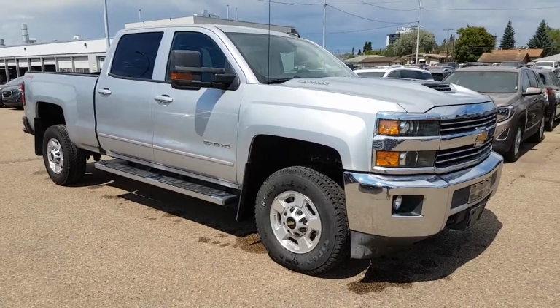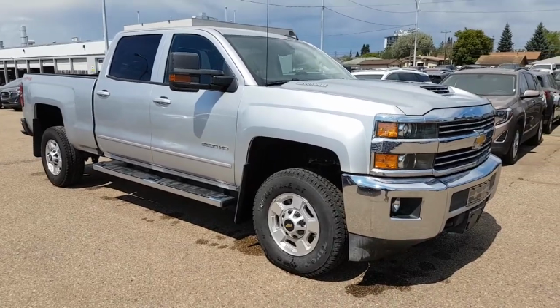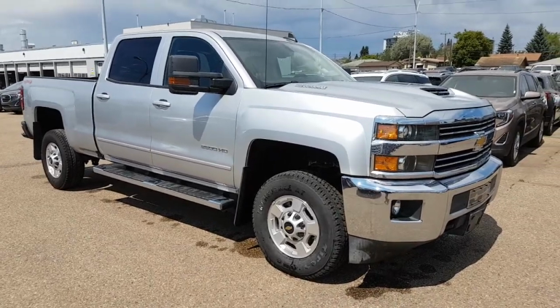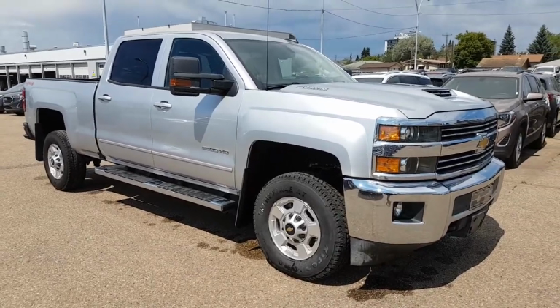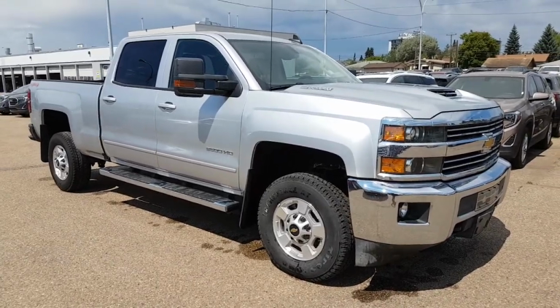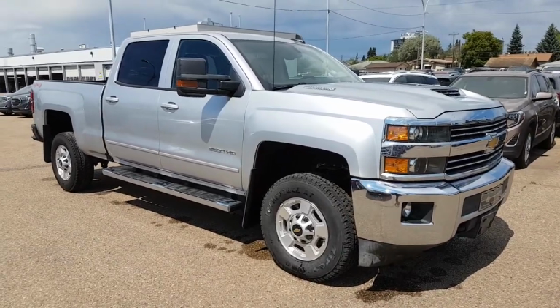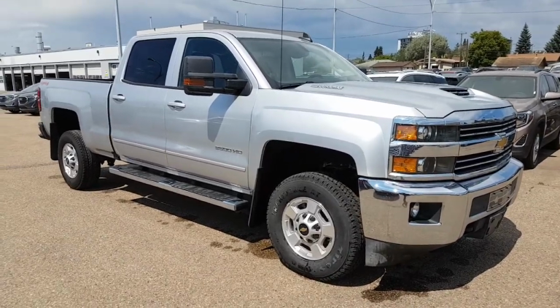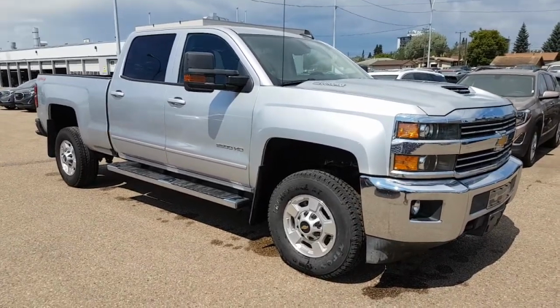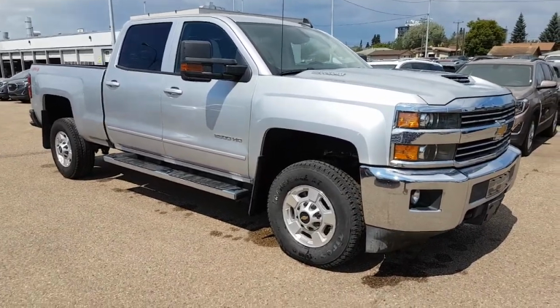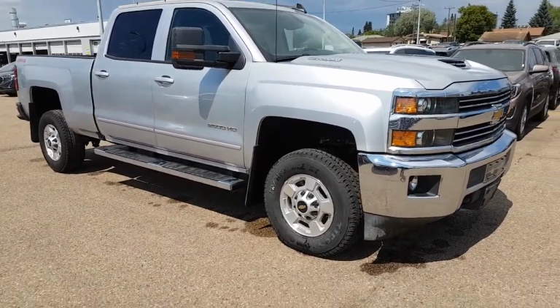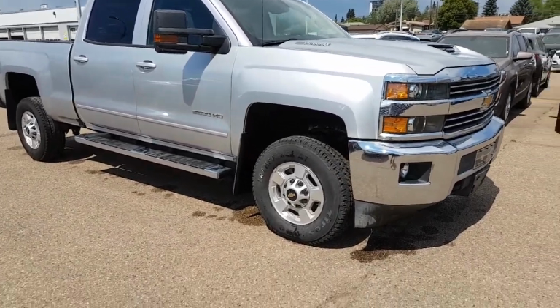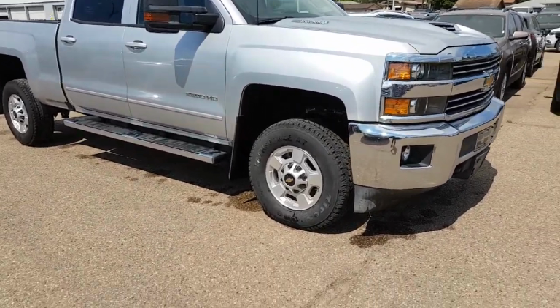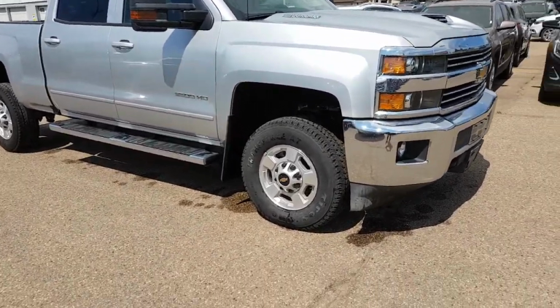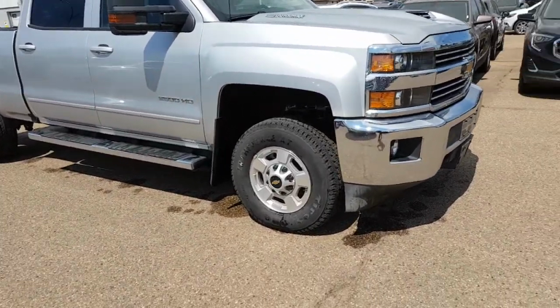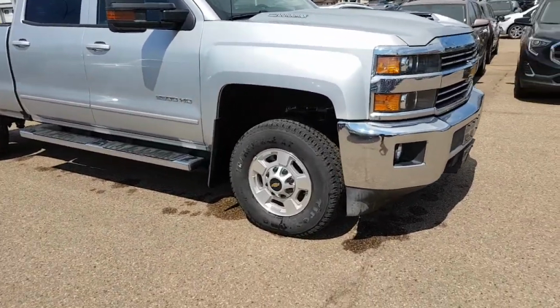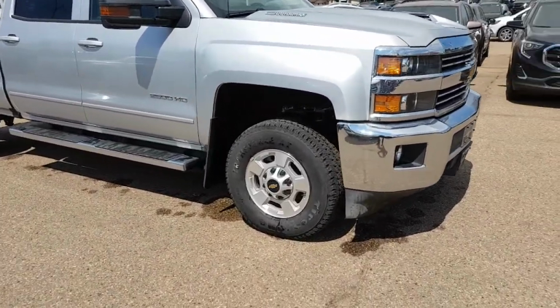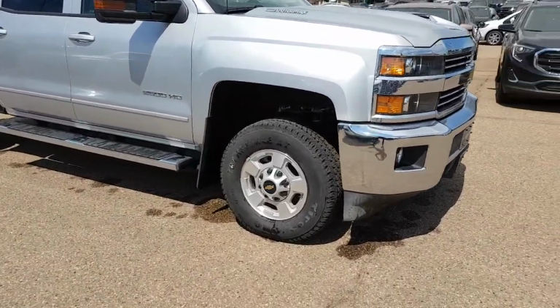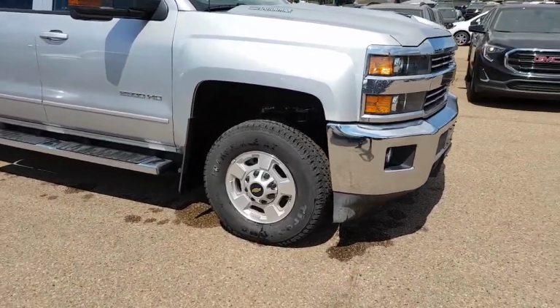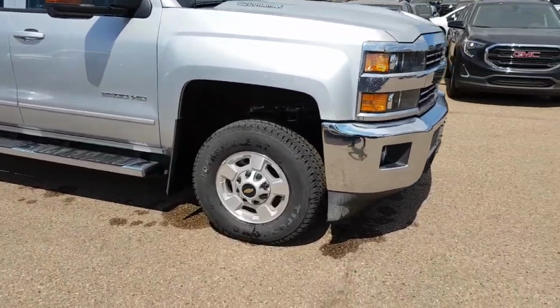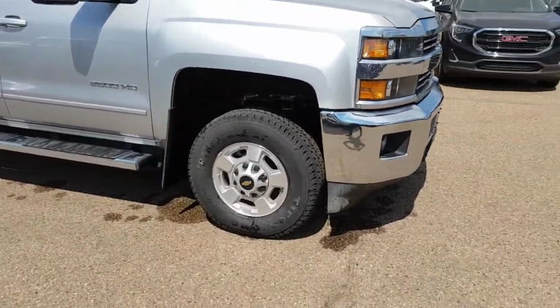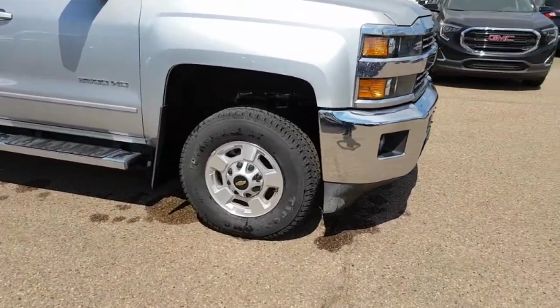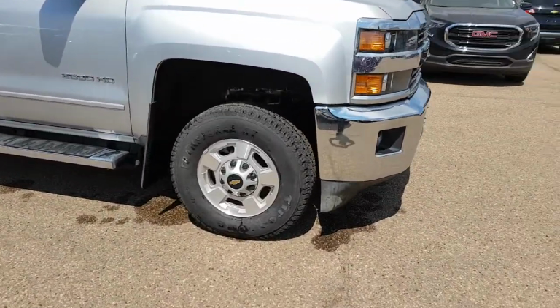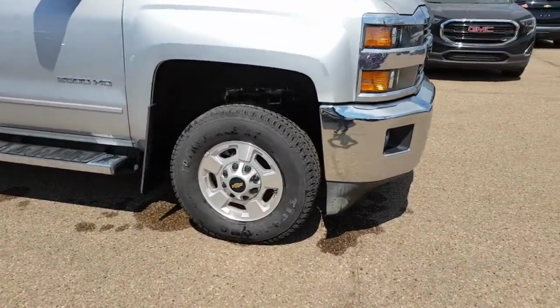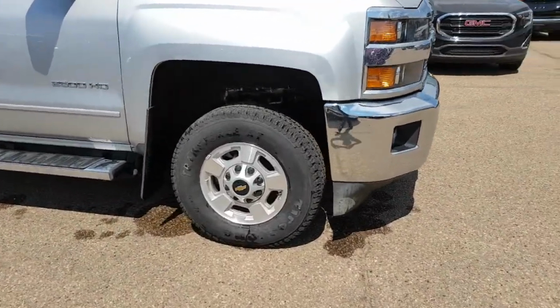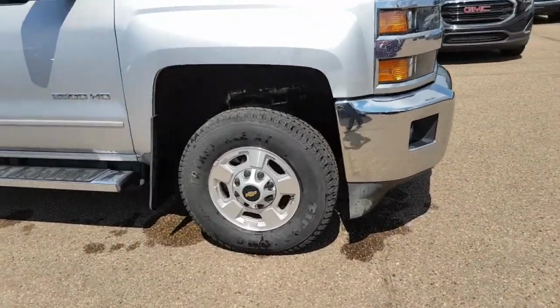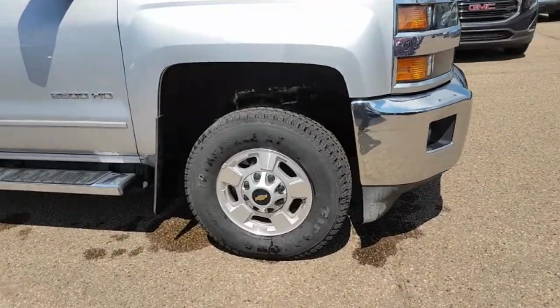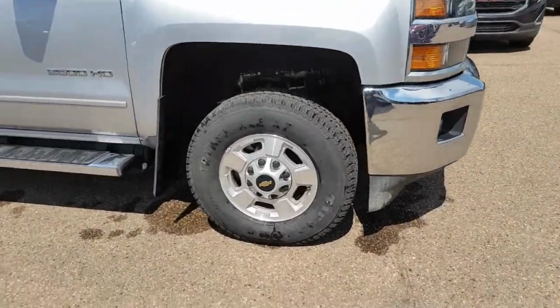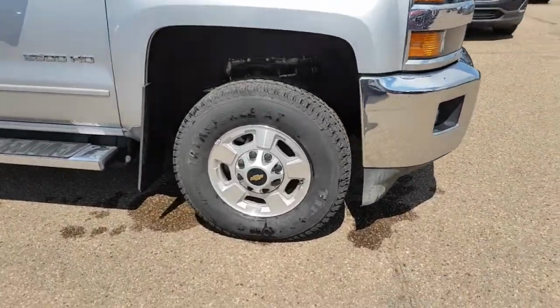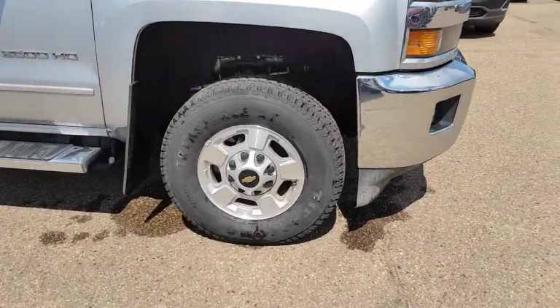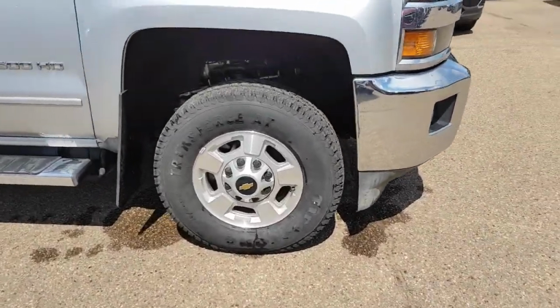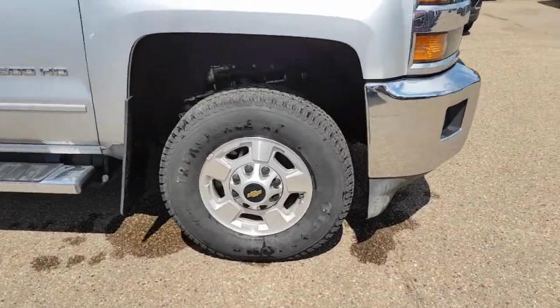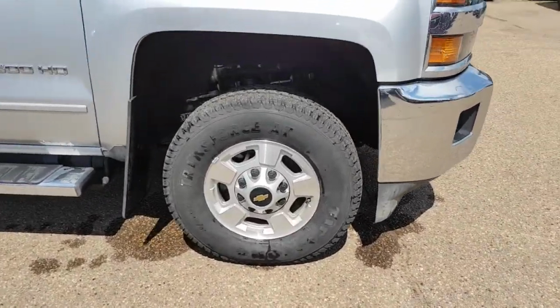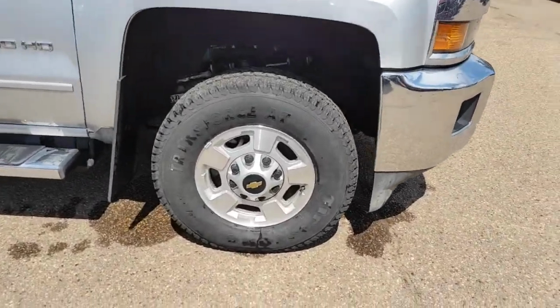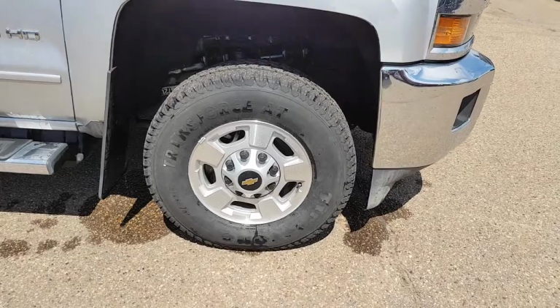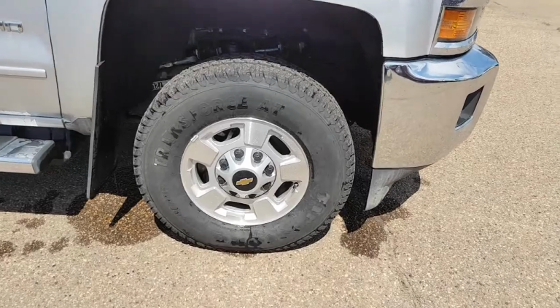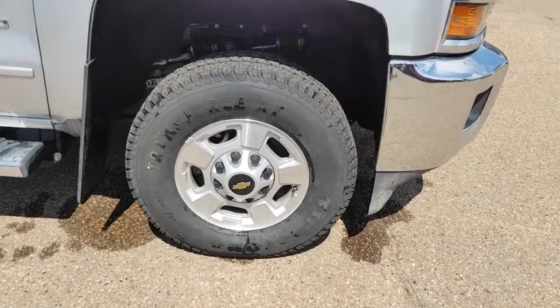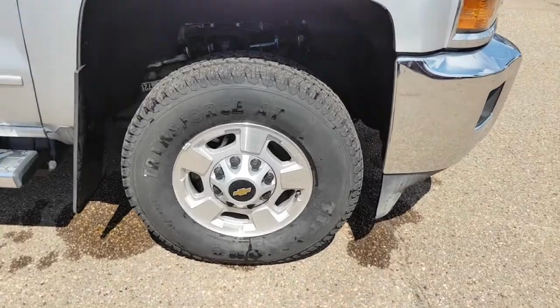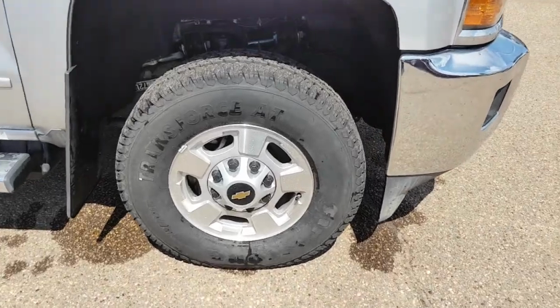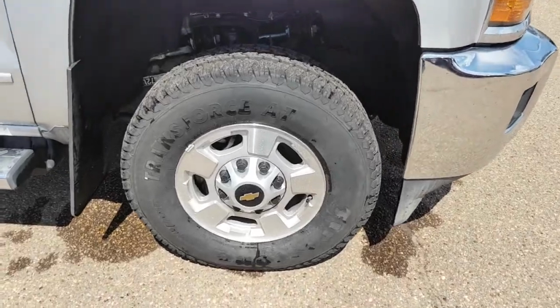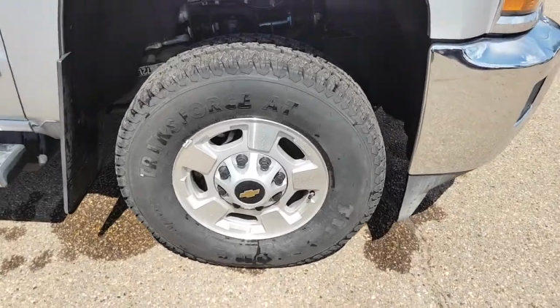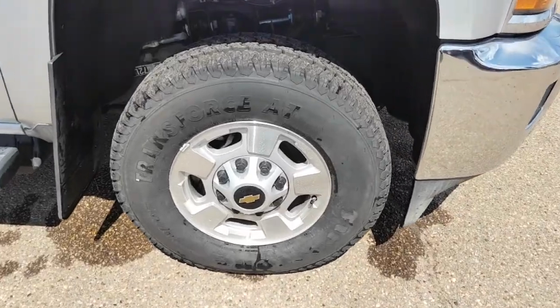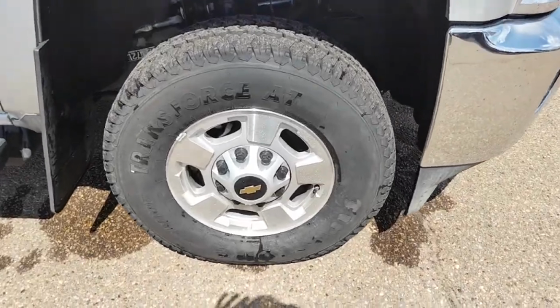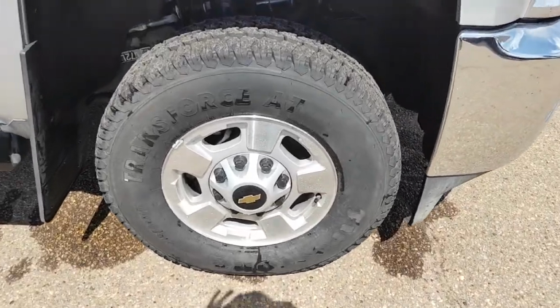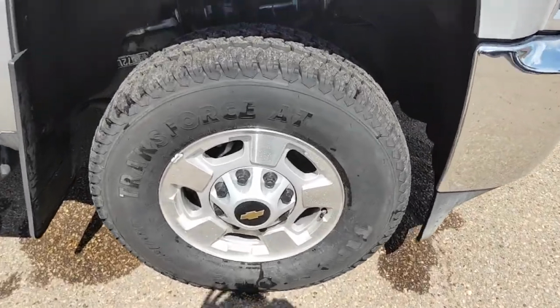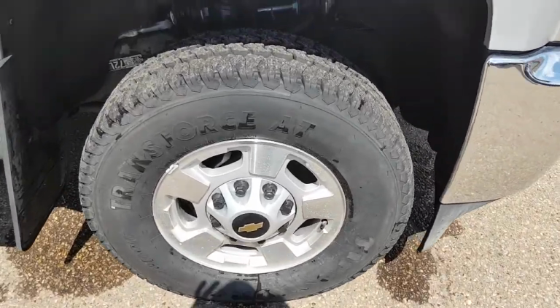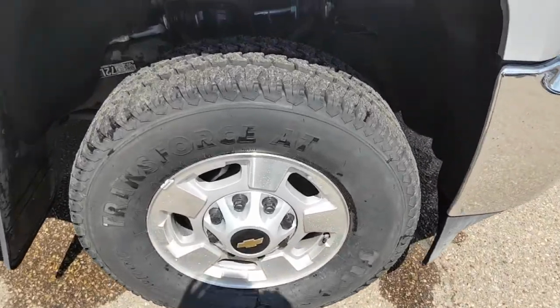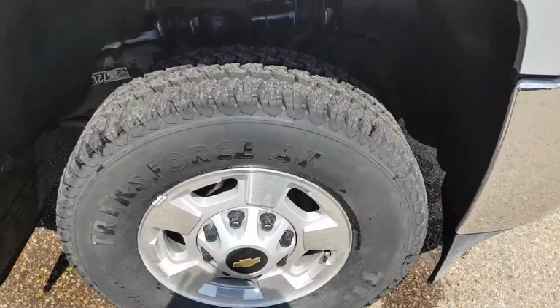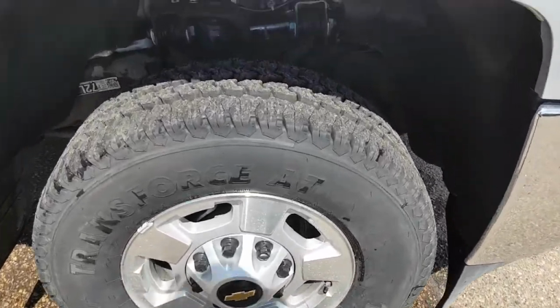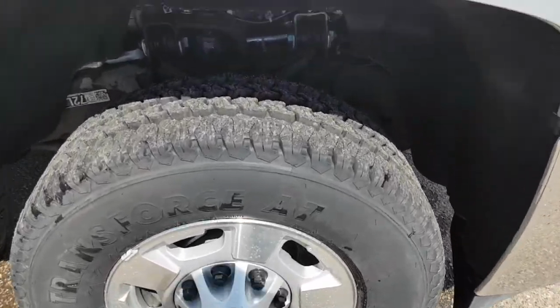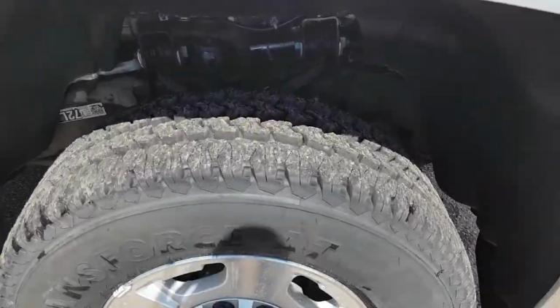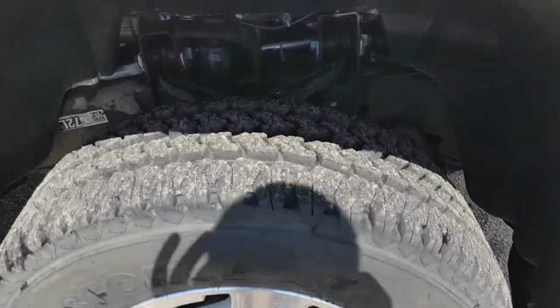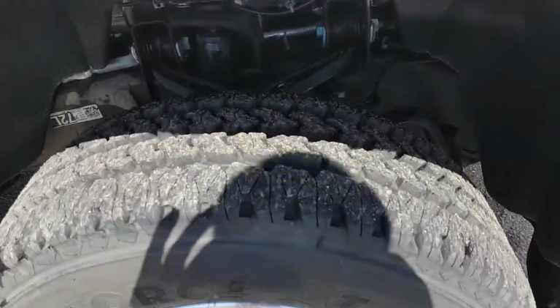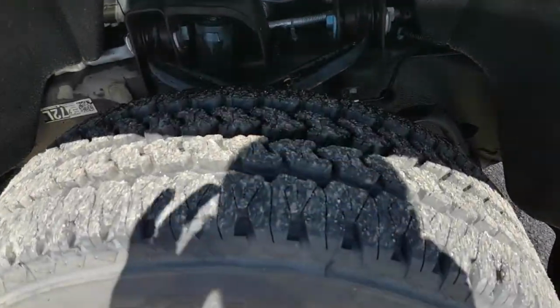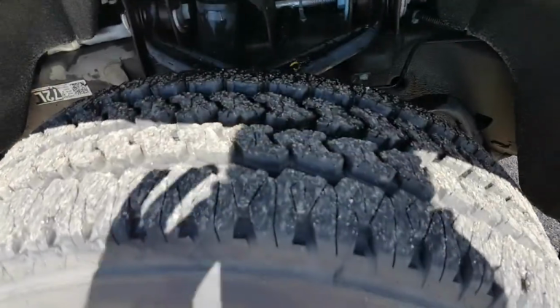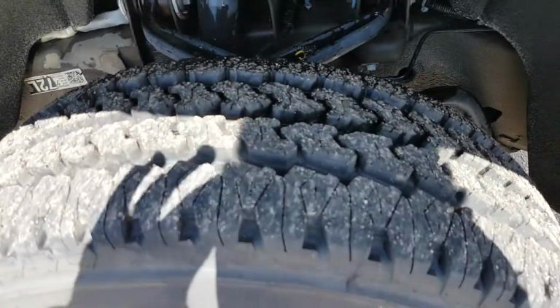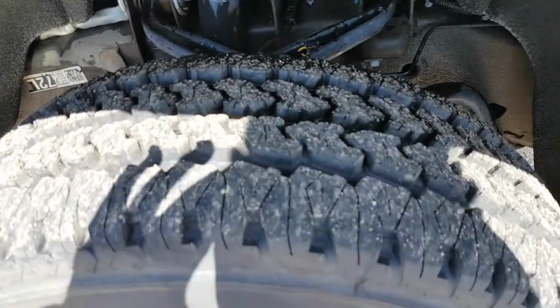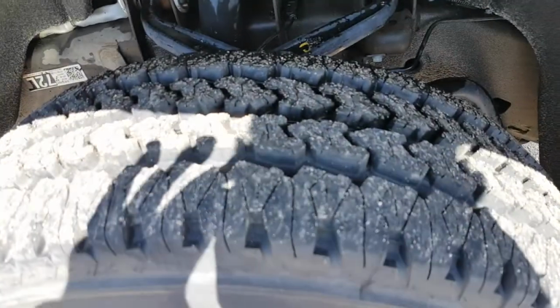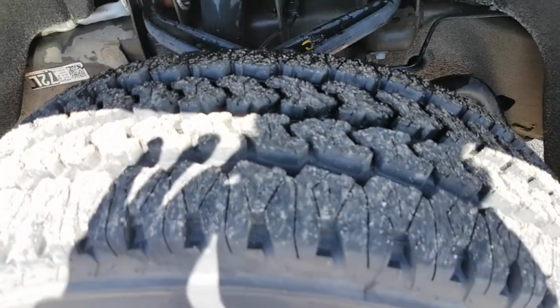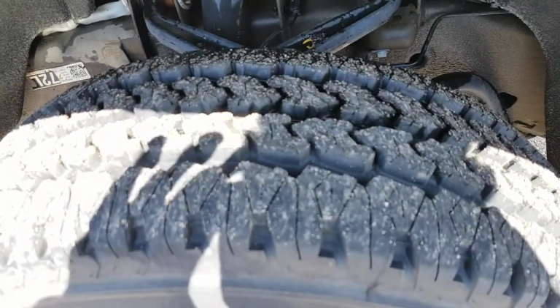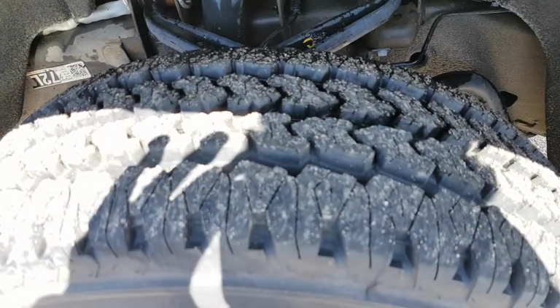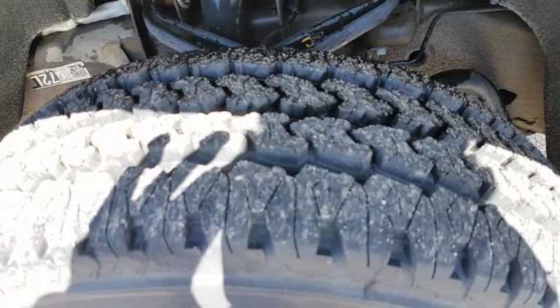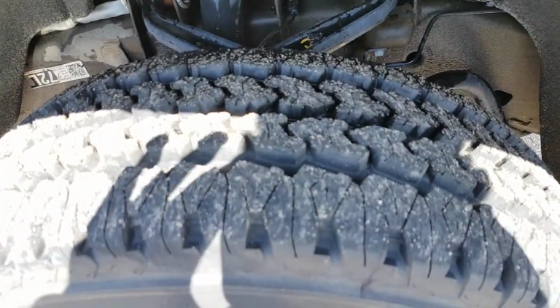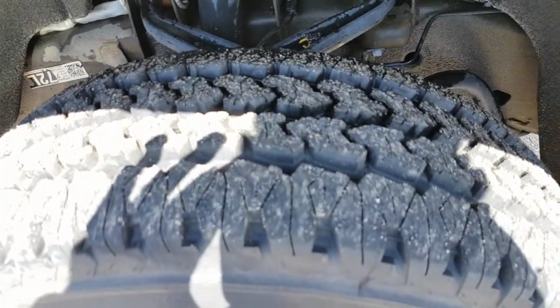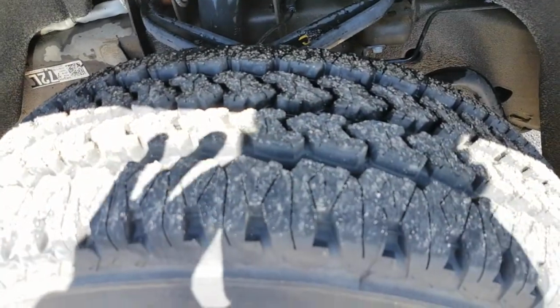Wheels are in awesome shape as well — they haven't been curbed or anything like that. Lots of tread life left on these tires.